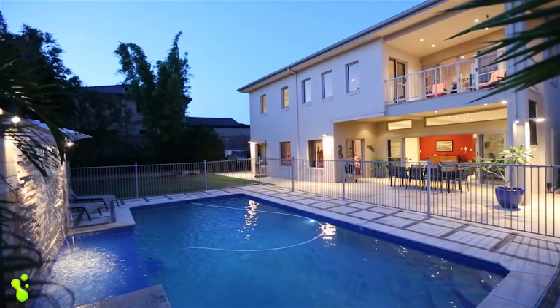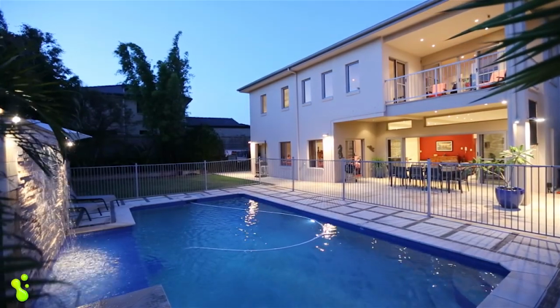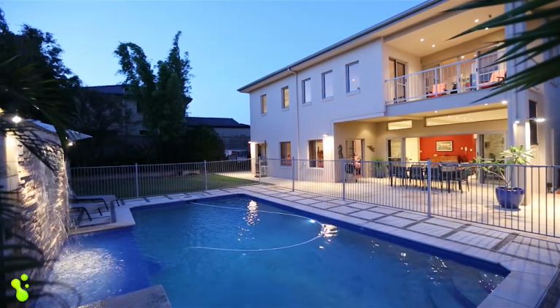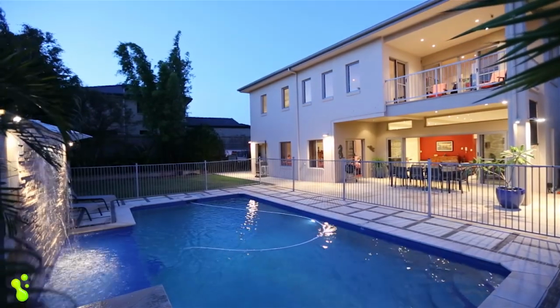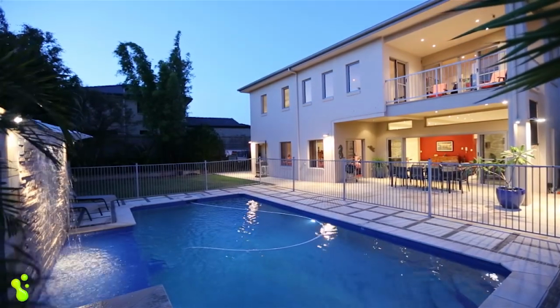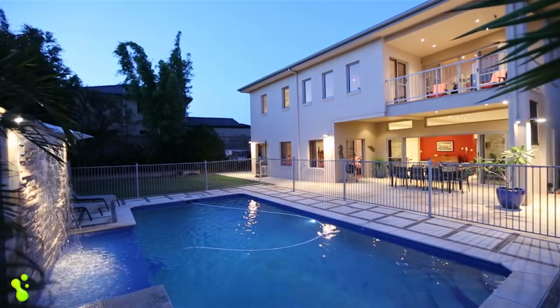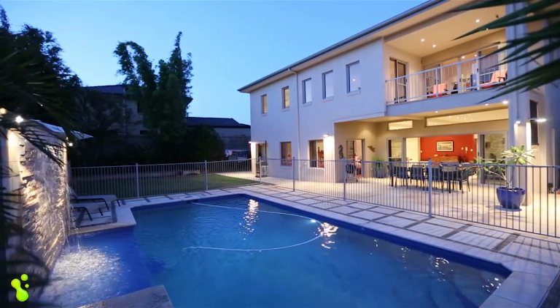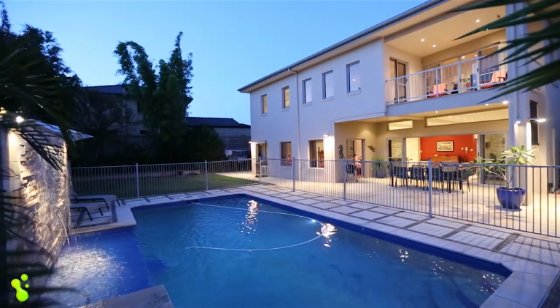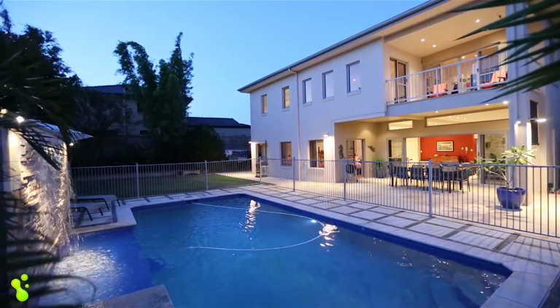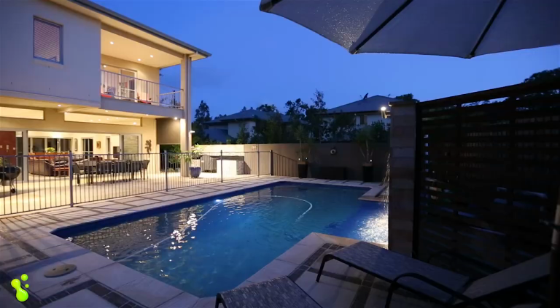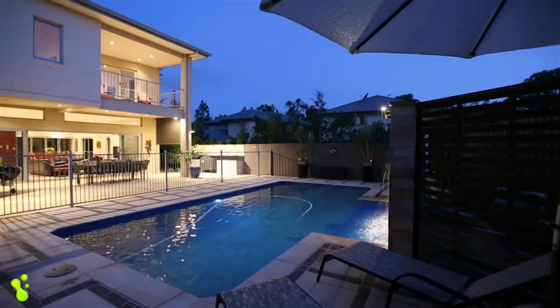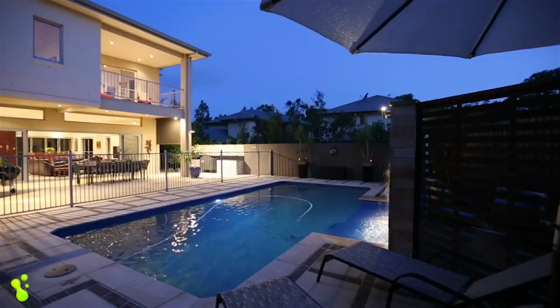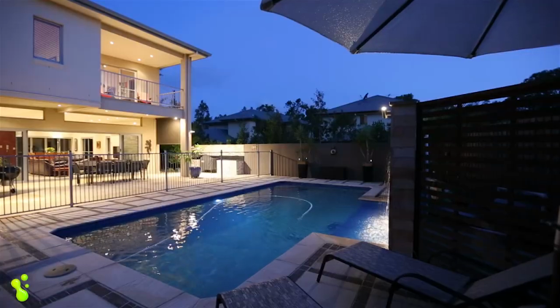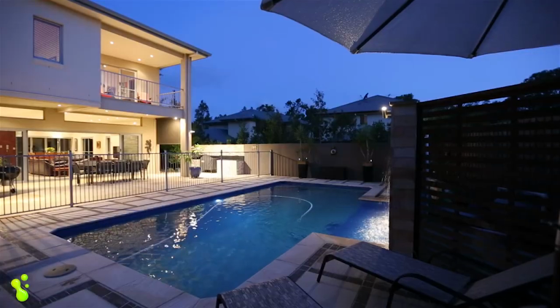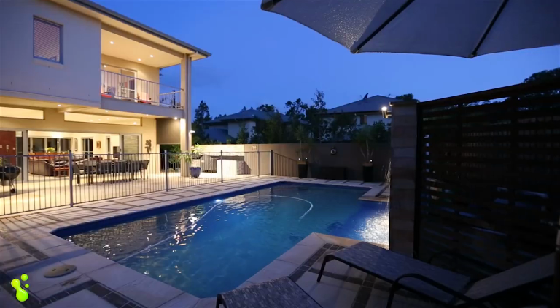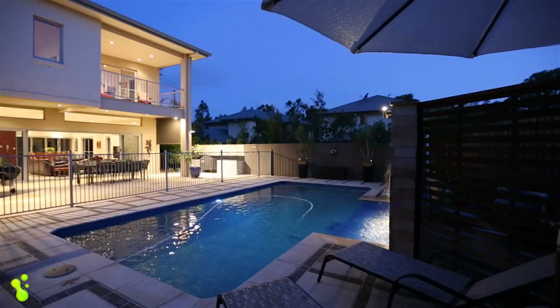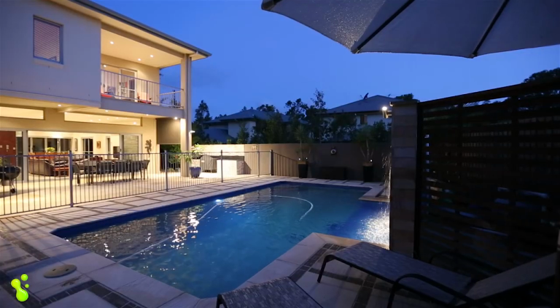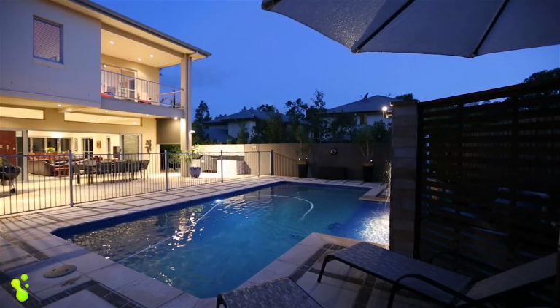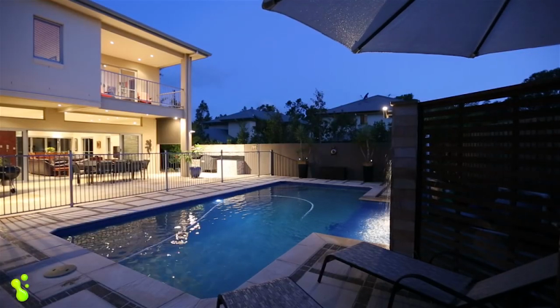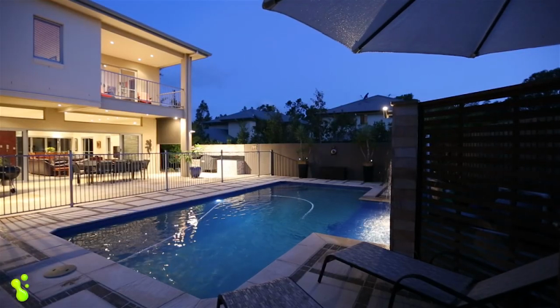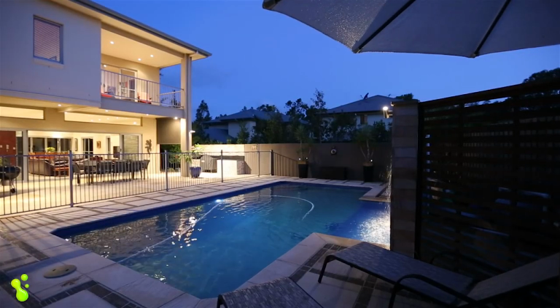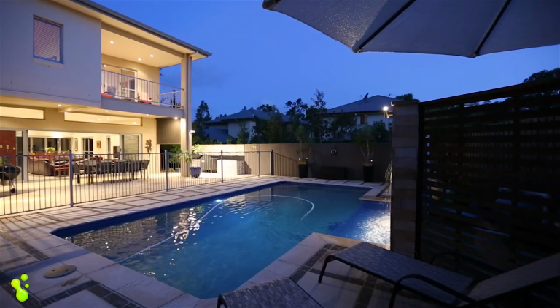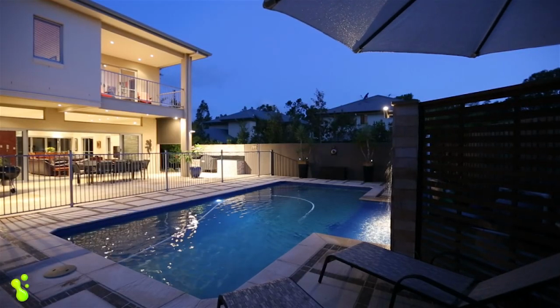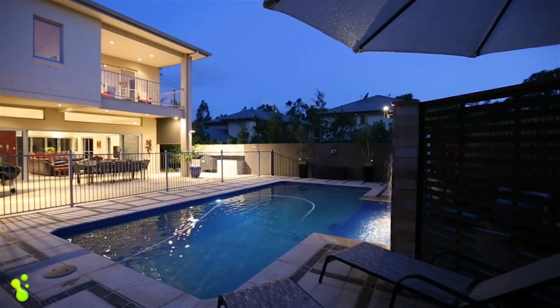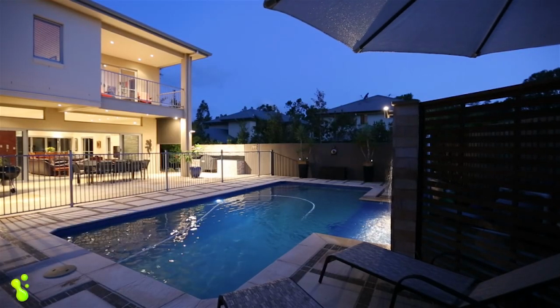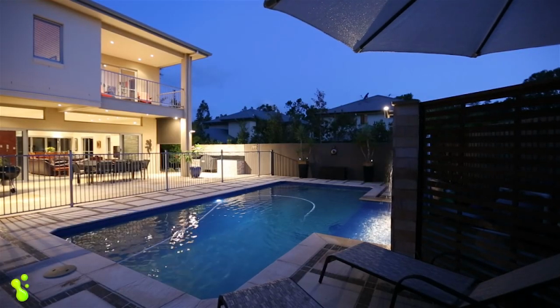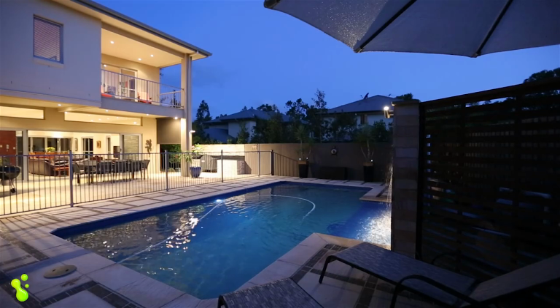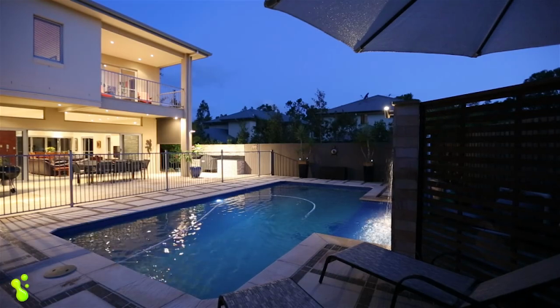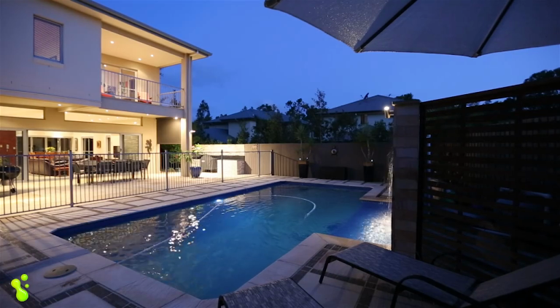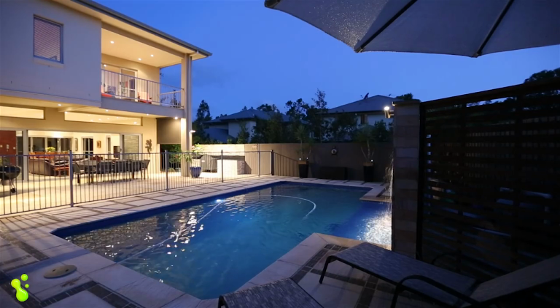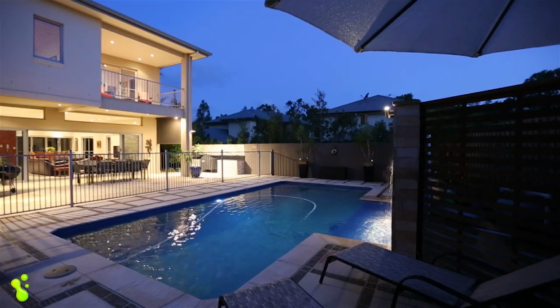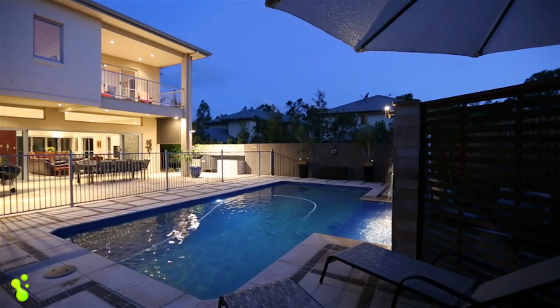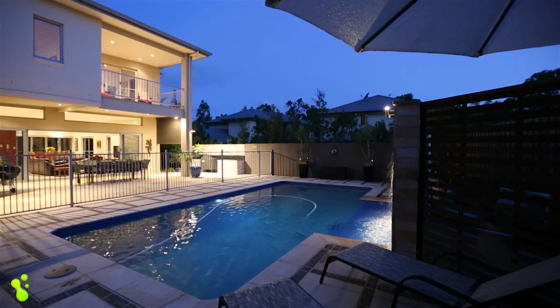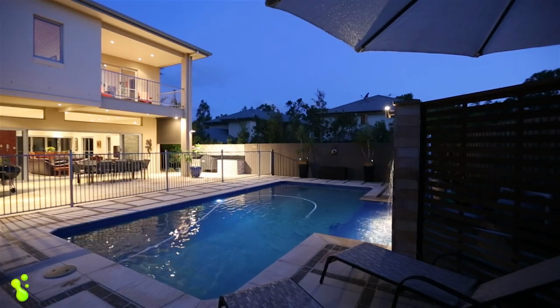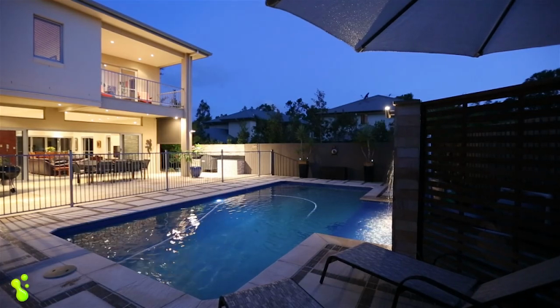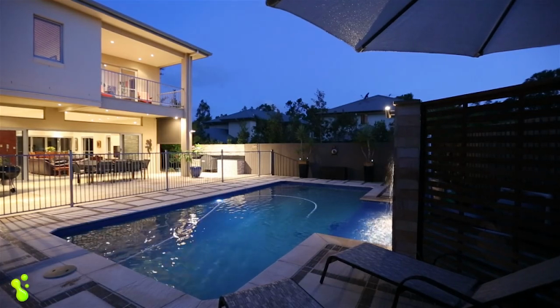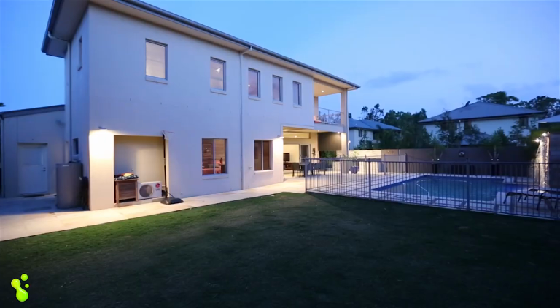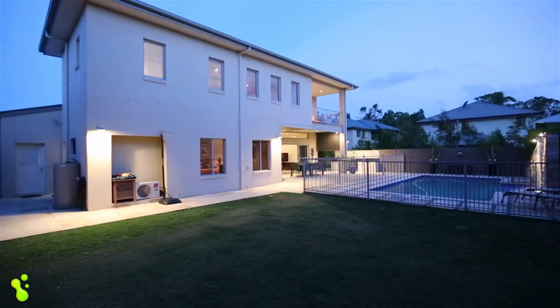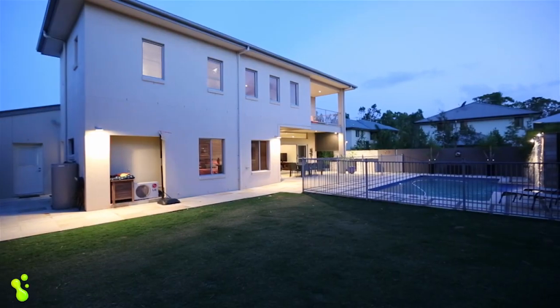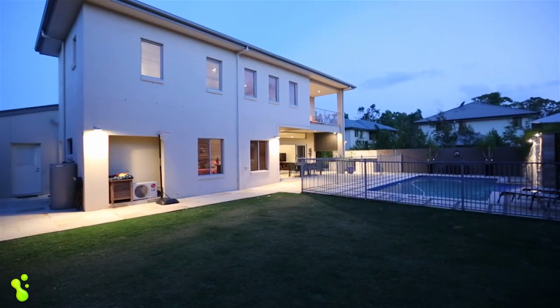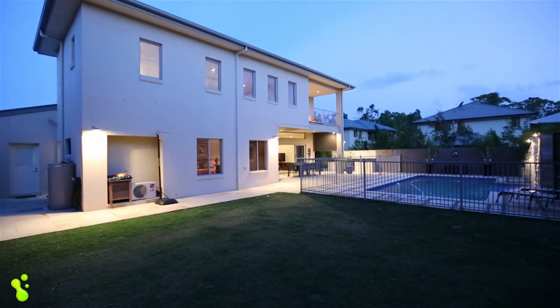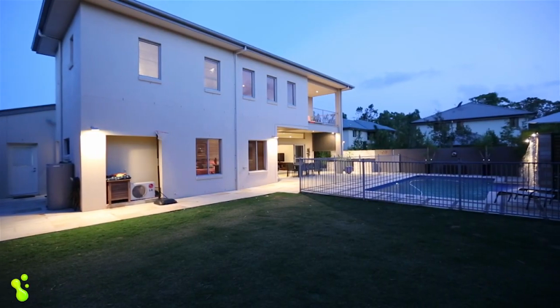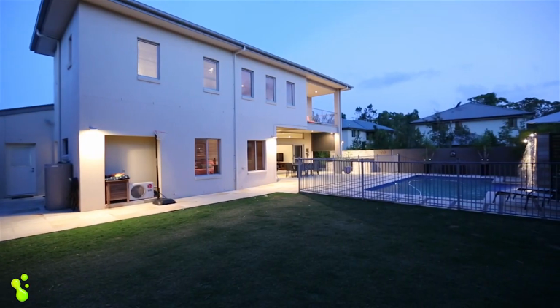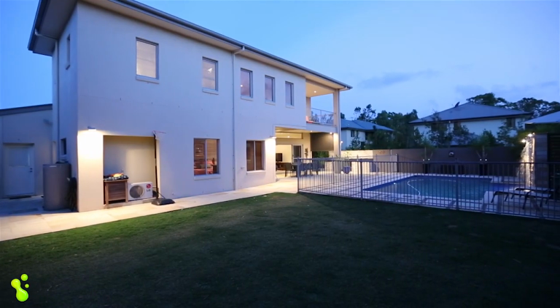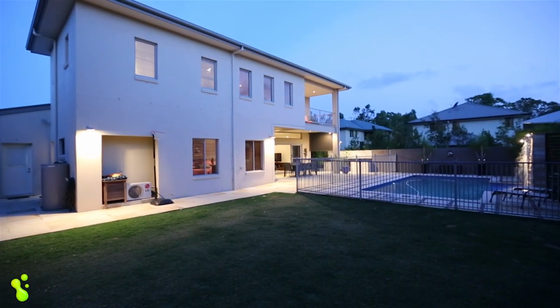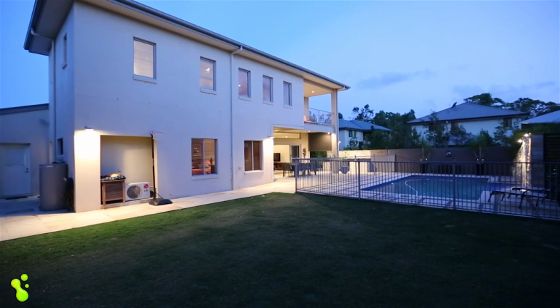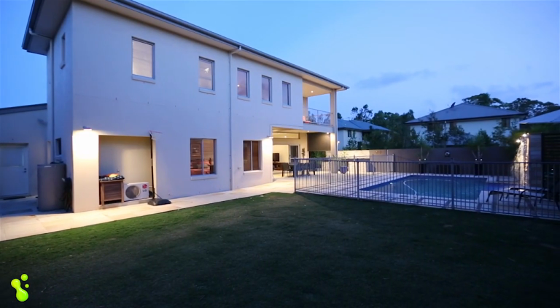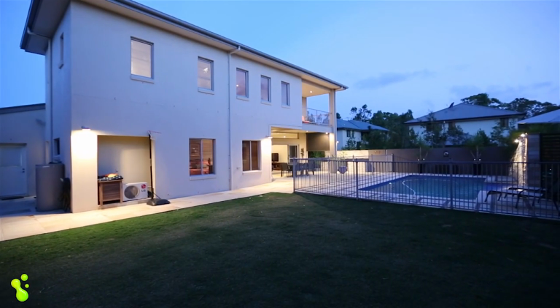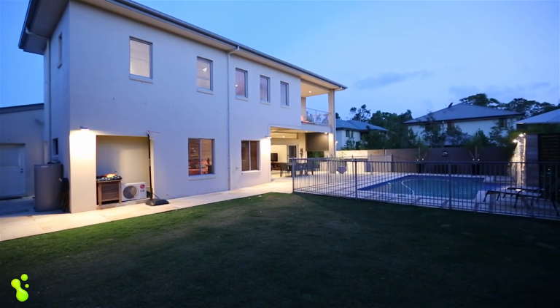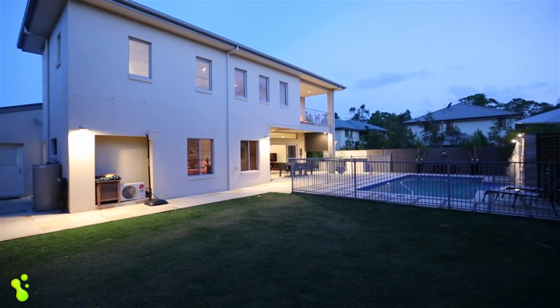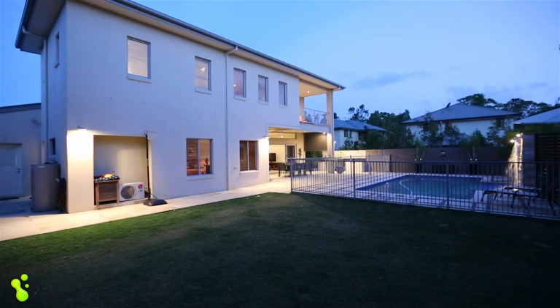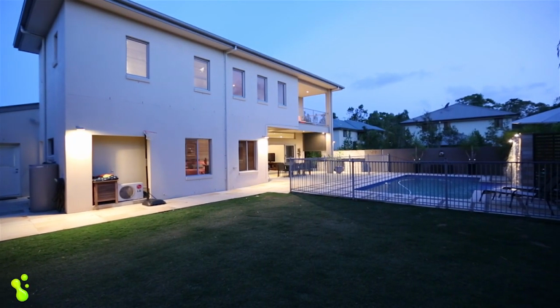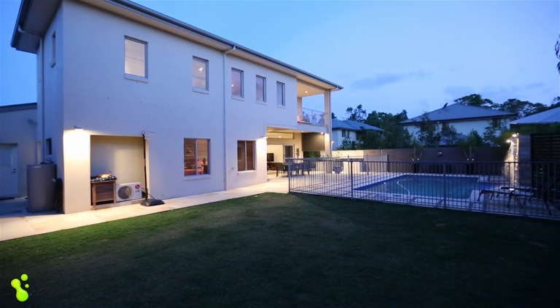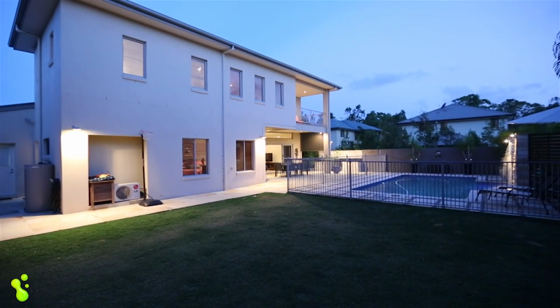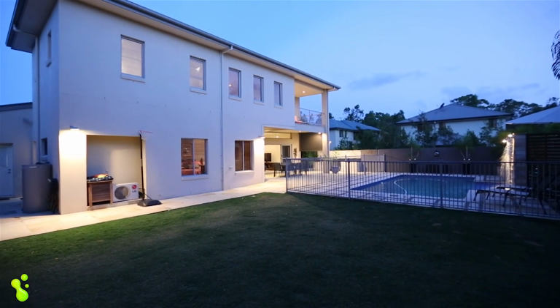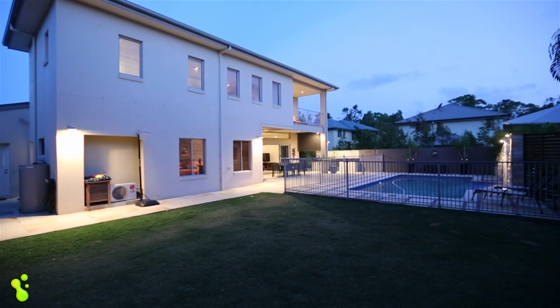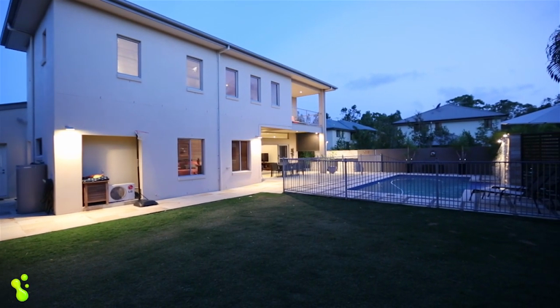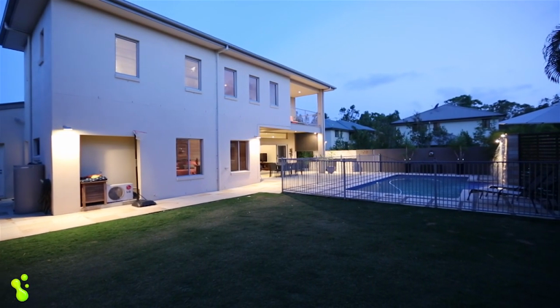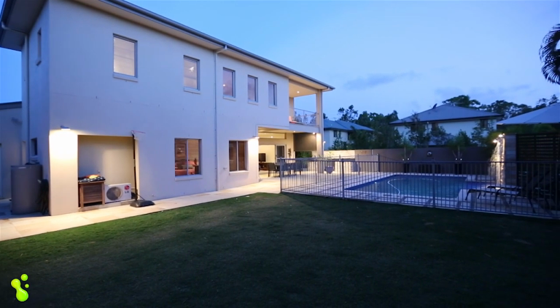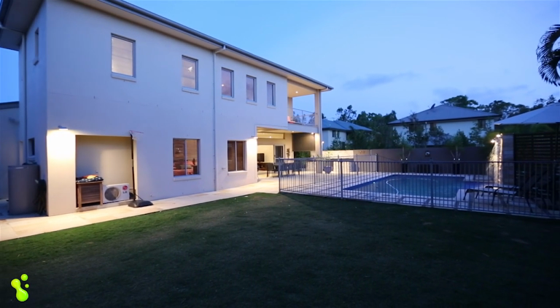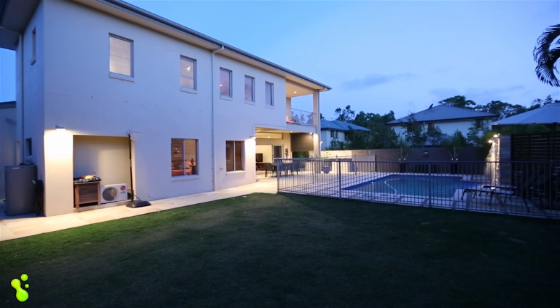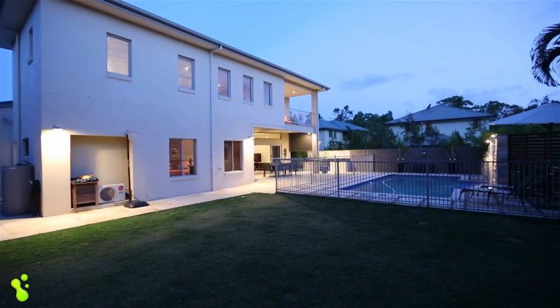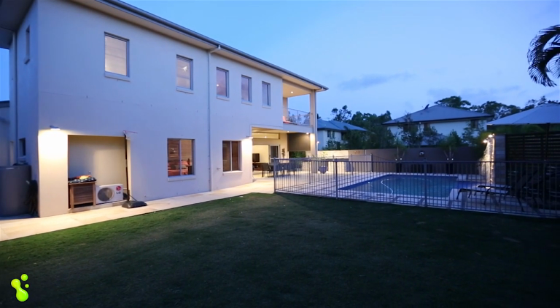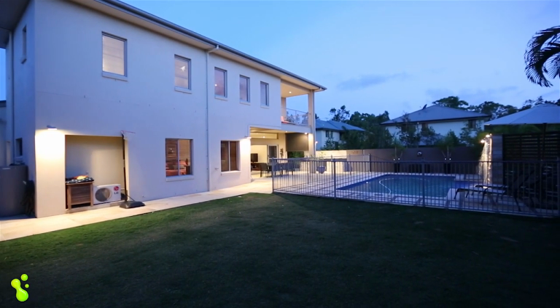A superb pool, lounging area and ample yard for all the family, ensures a comfortable yet functional lifestyle.